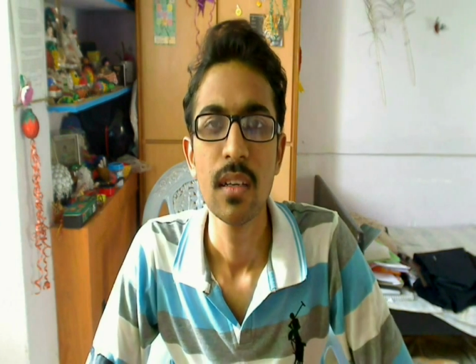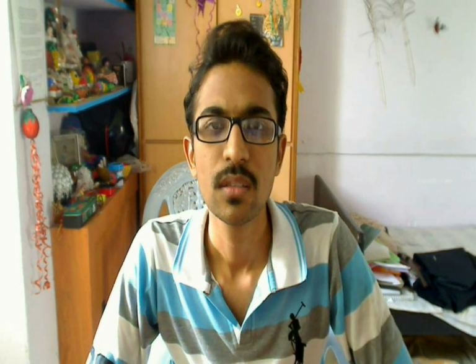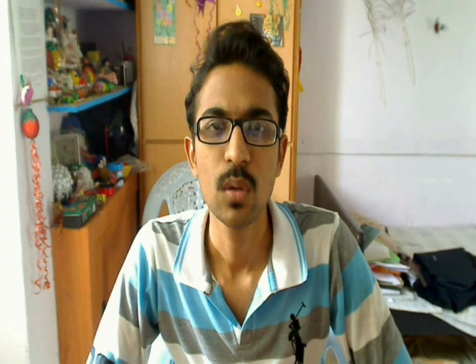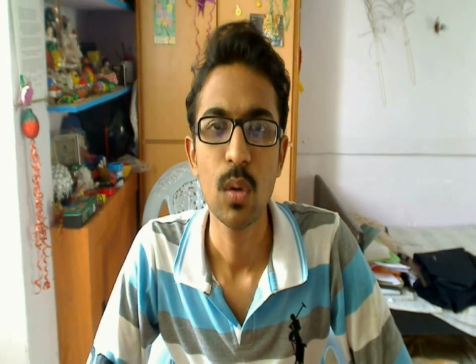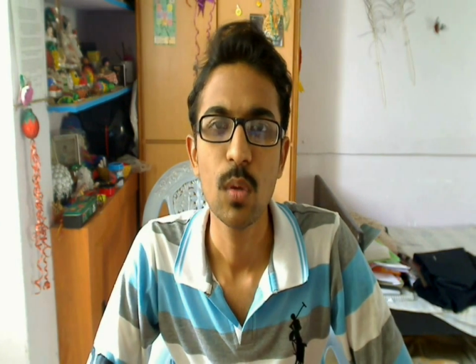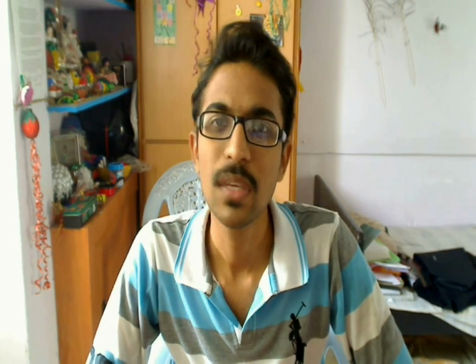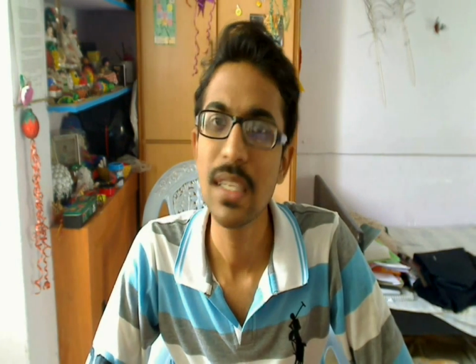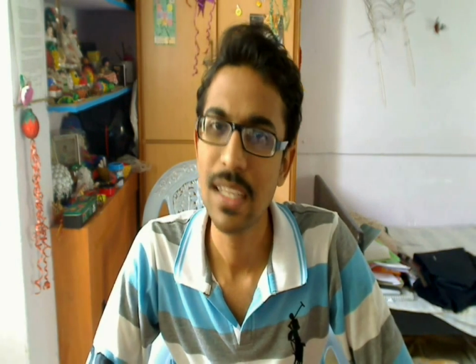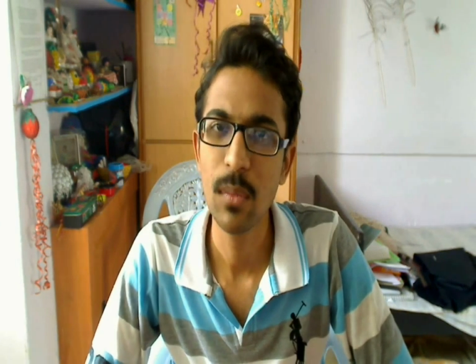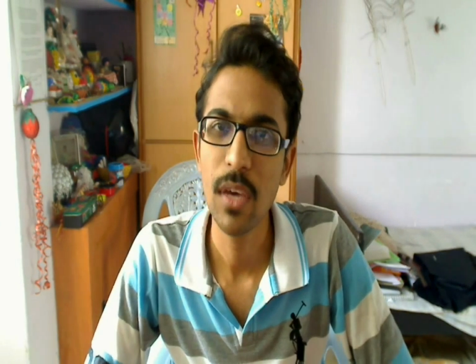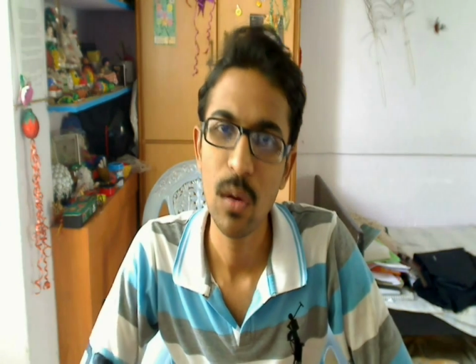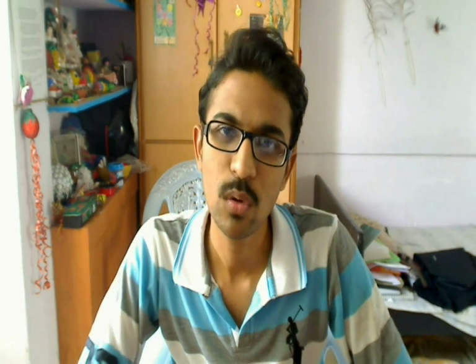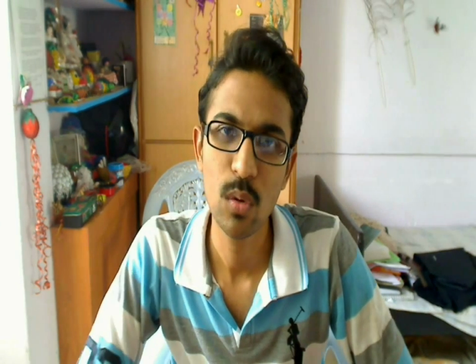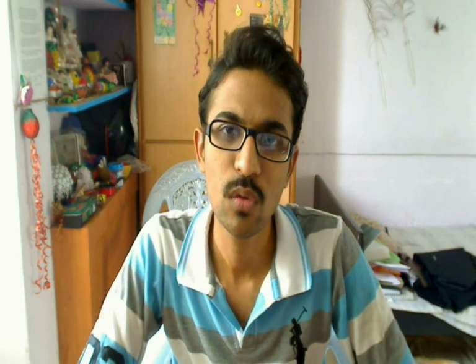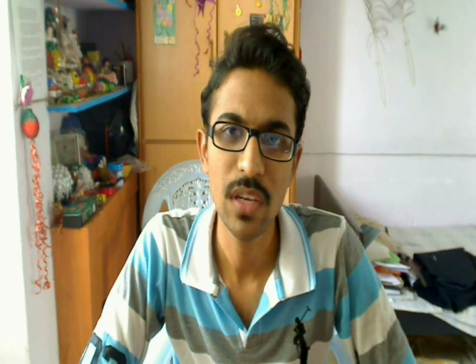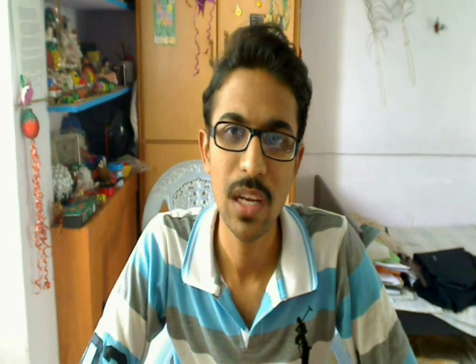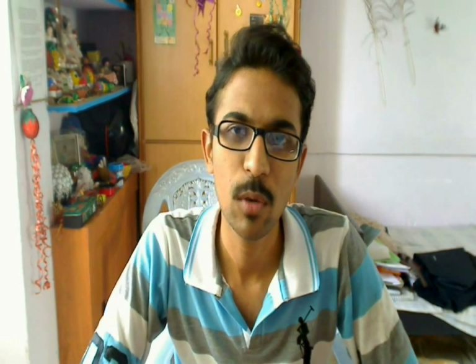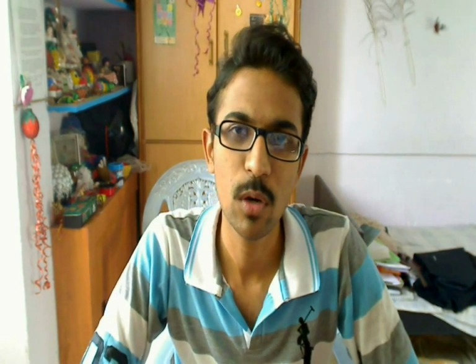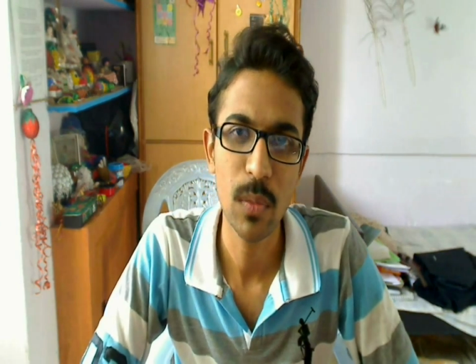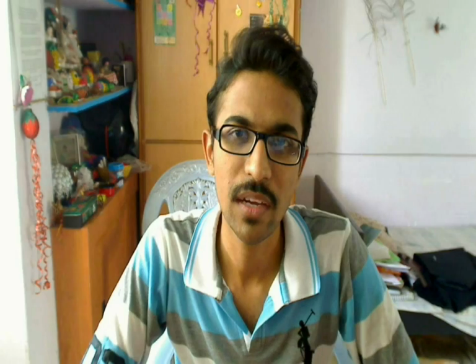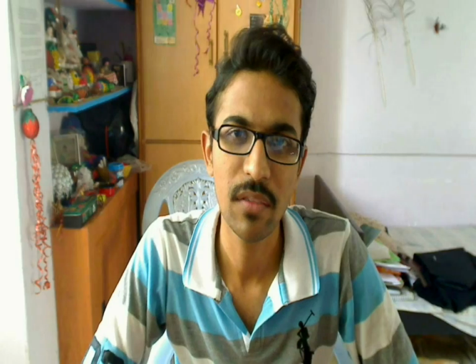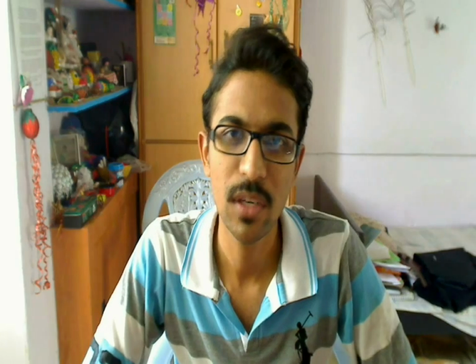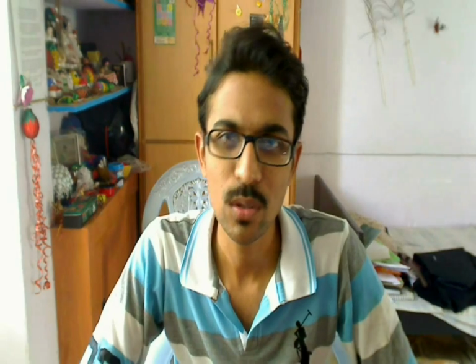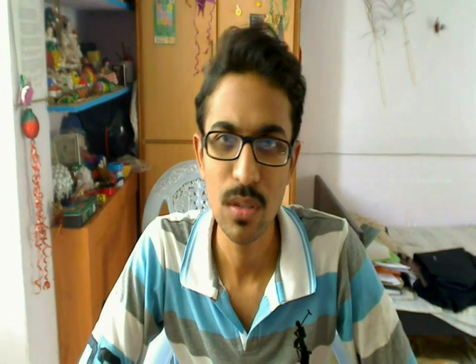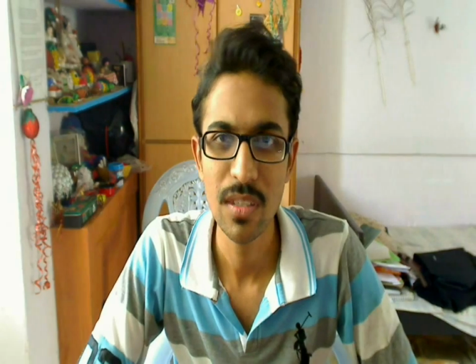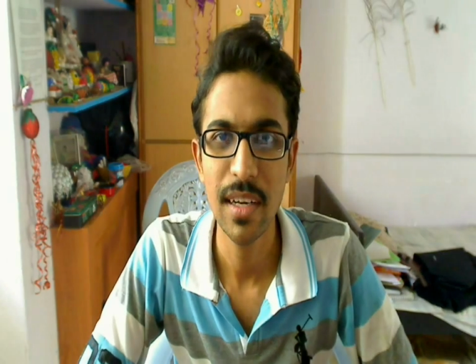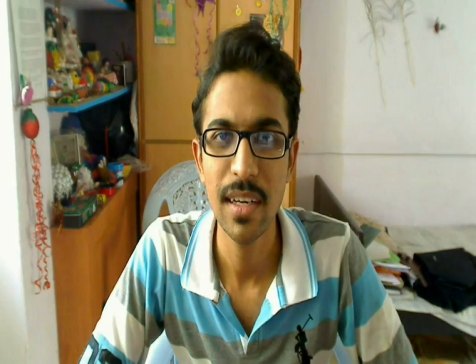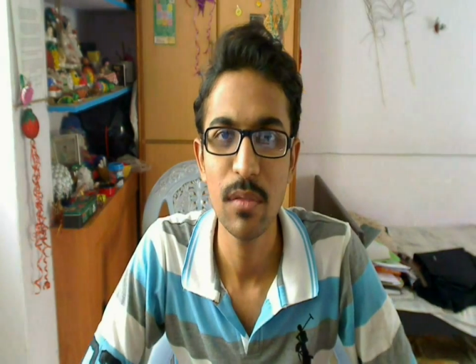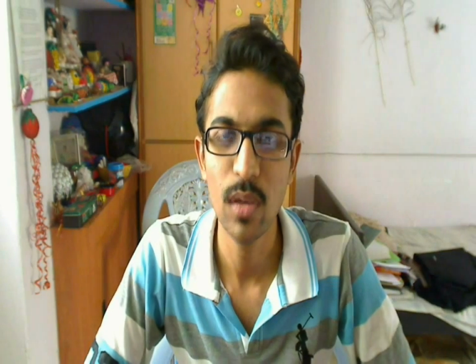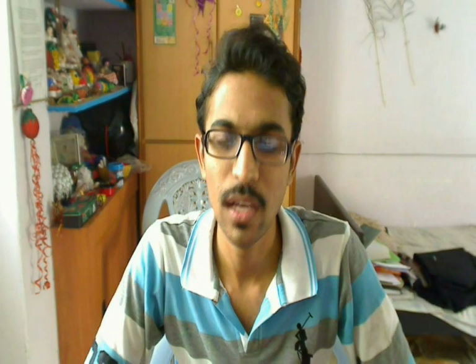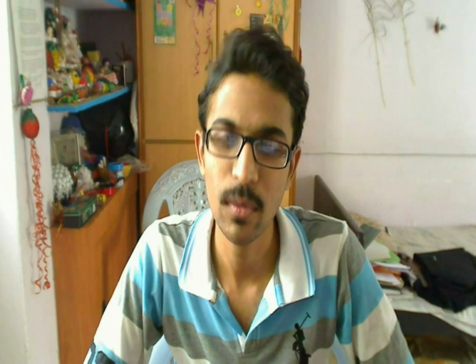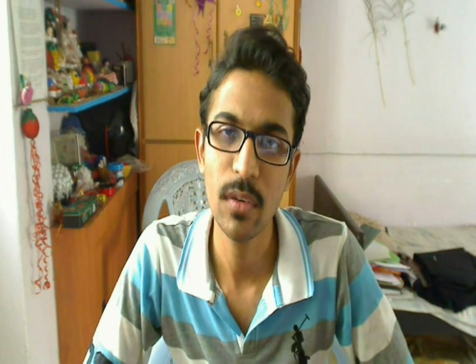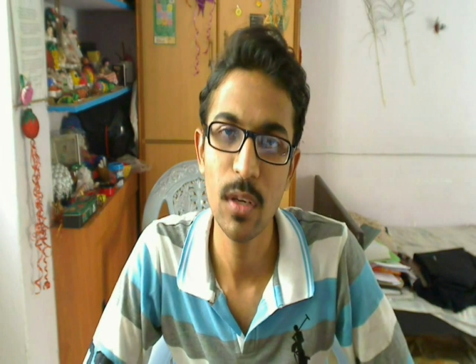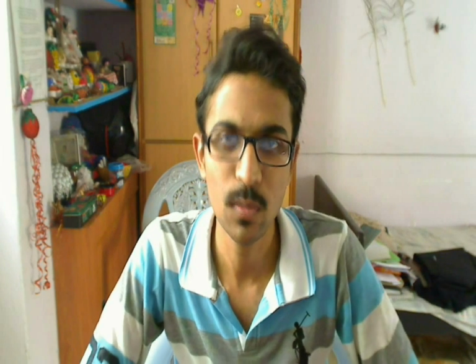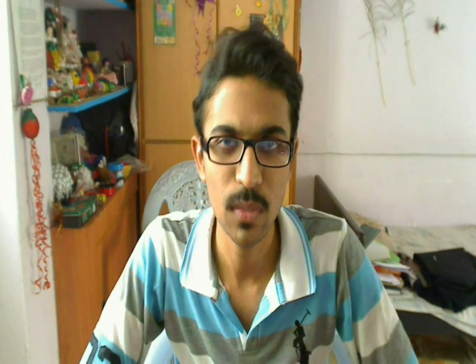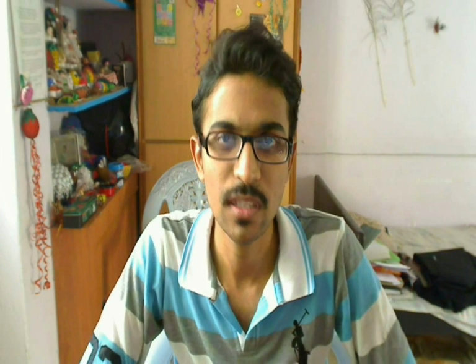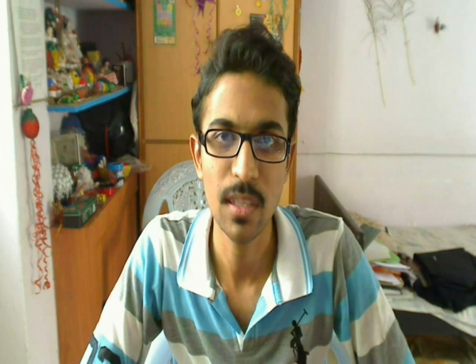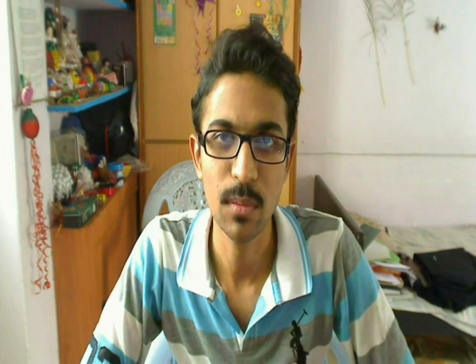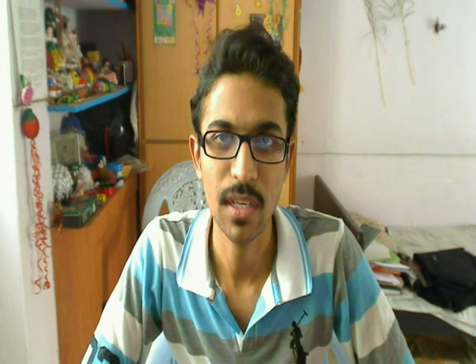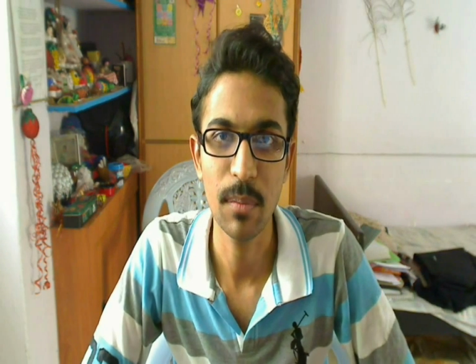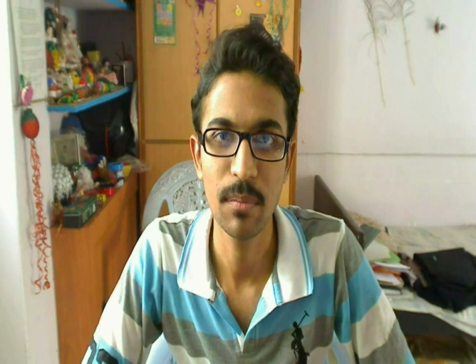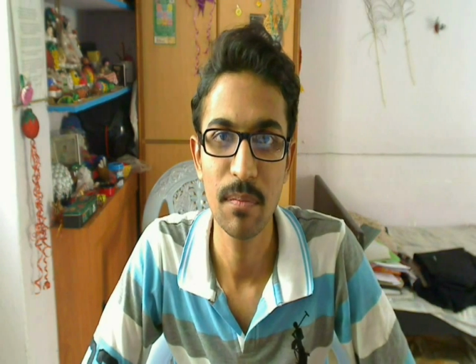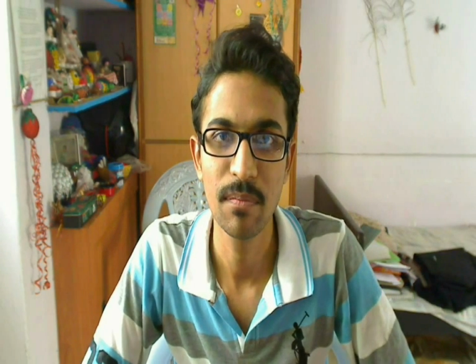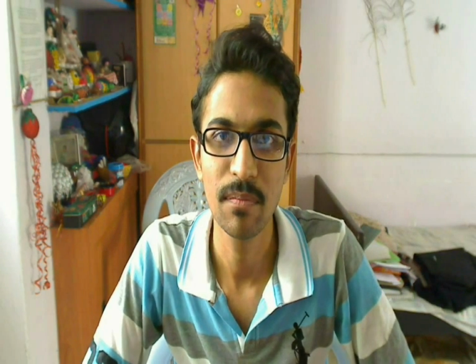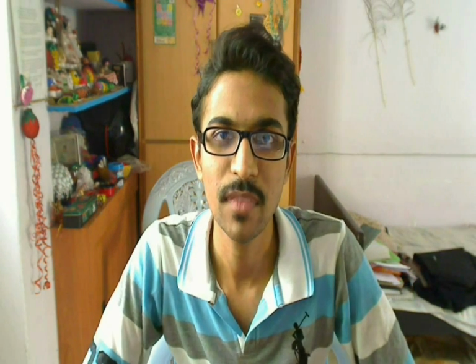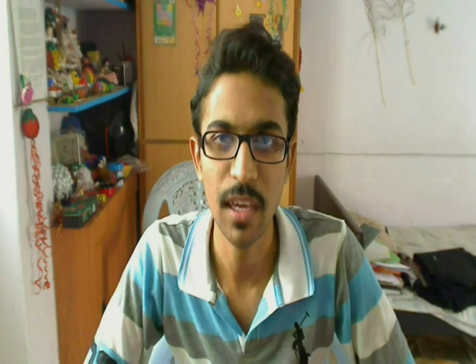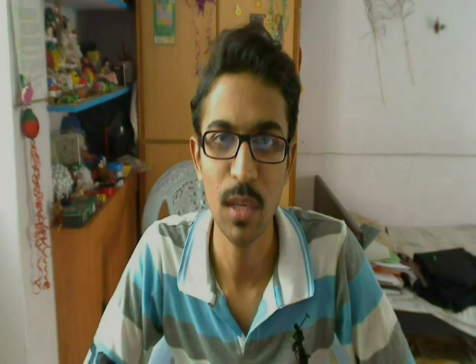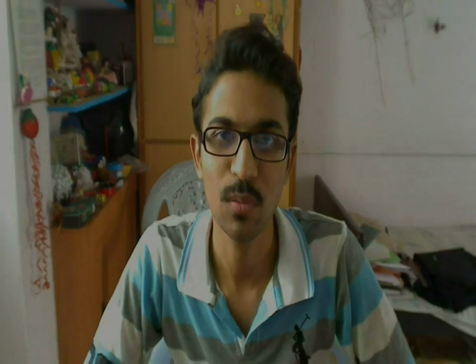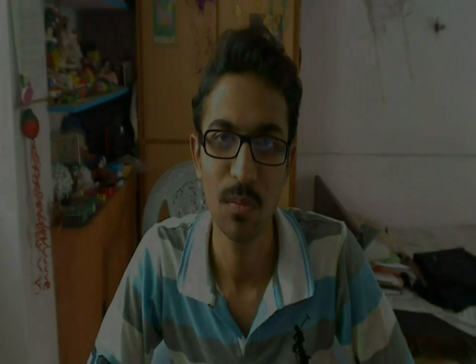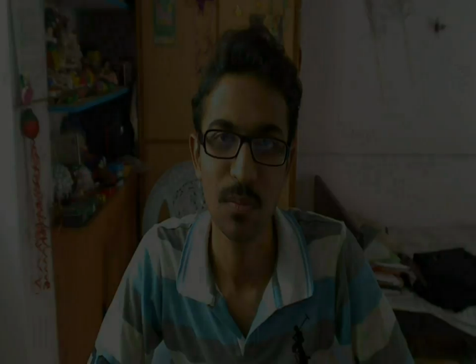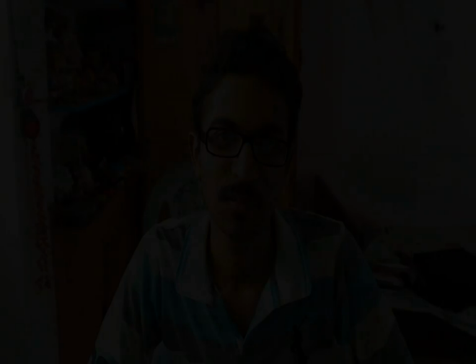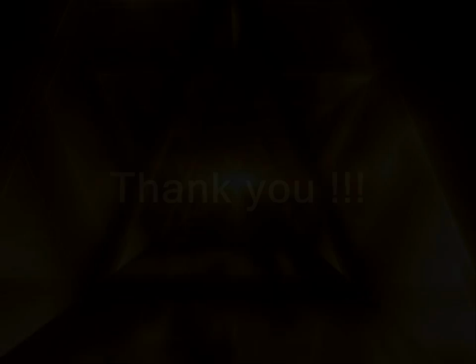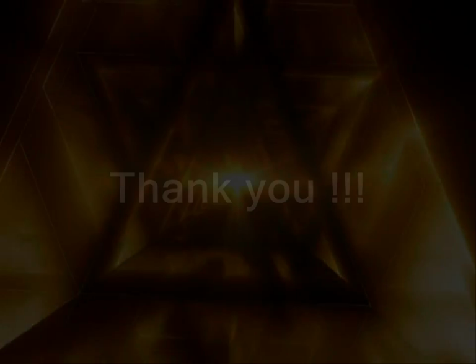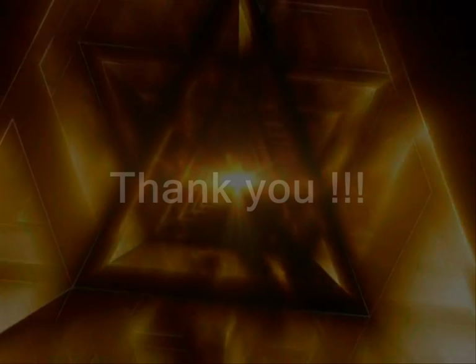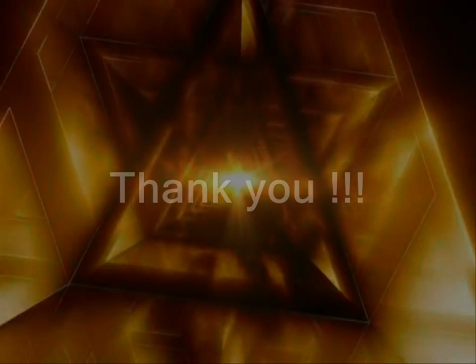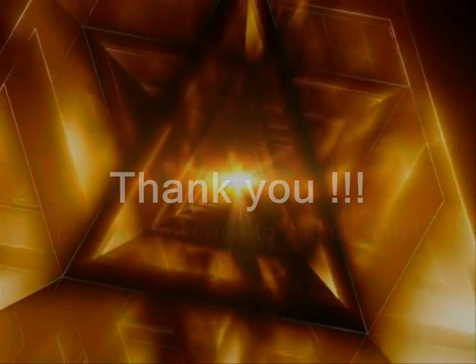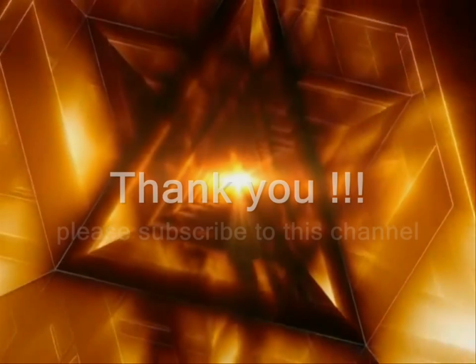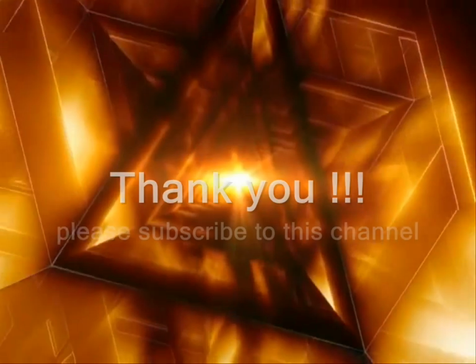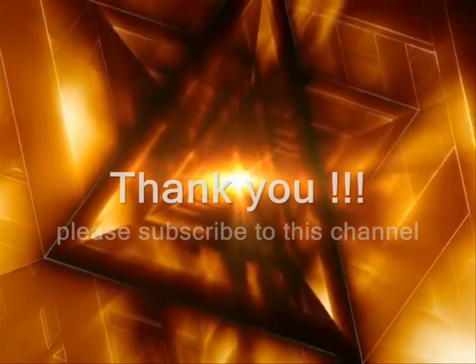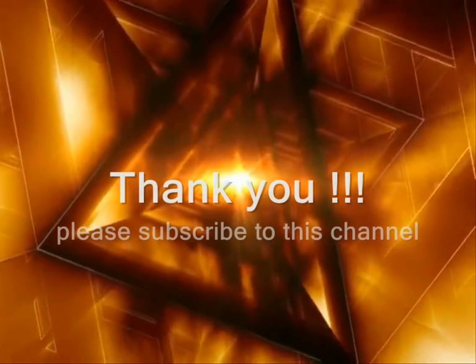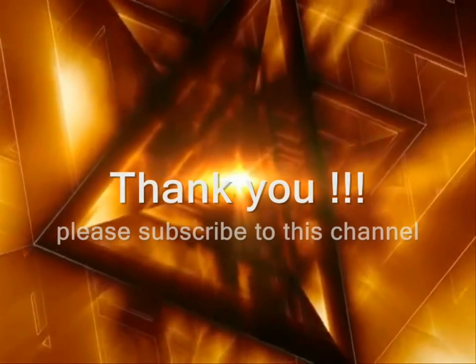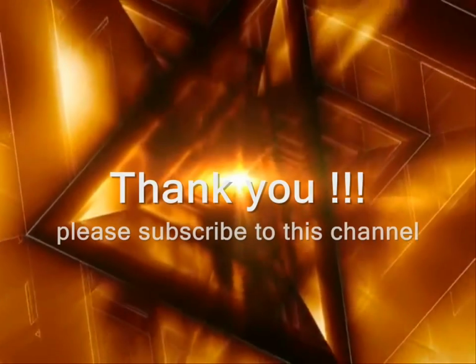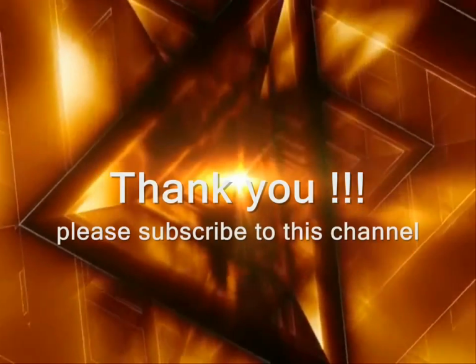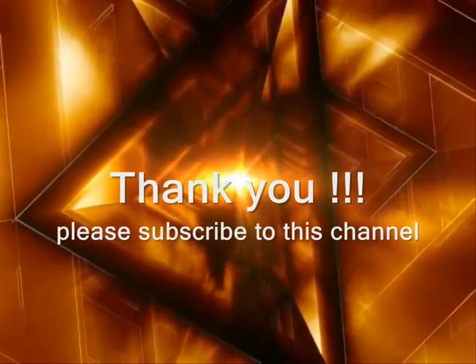Please tell me how you feel about my videos, and if you like my videos please subscribe. Thank you.